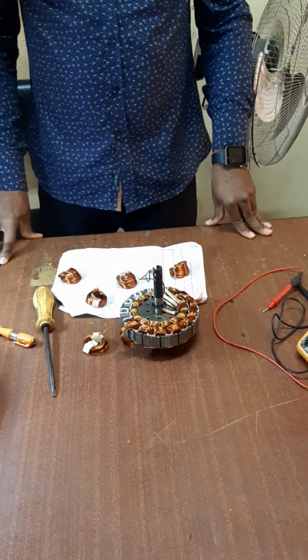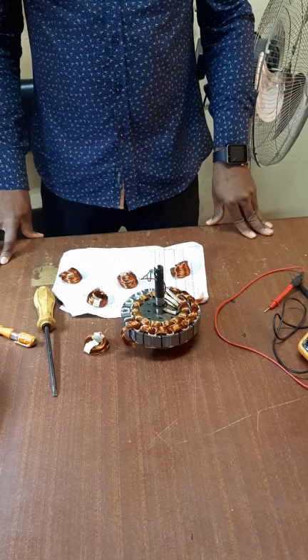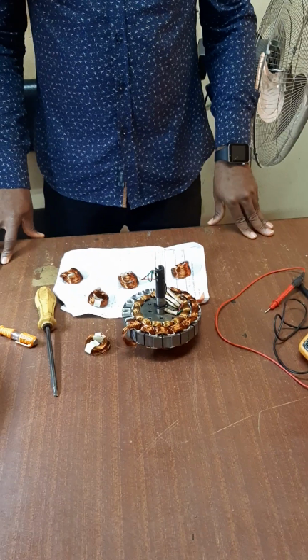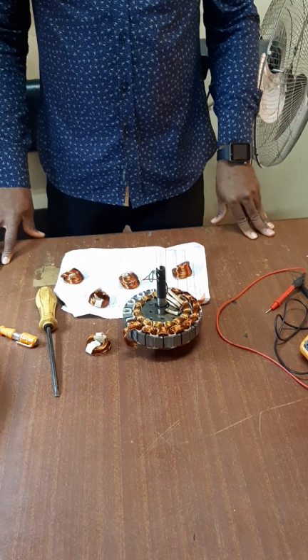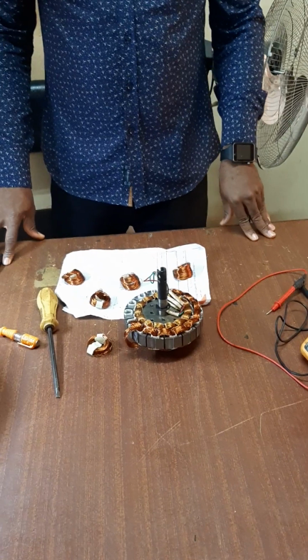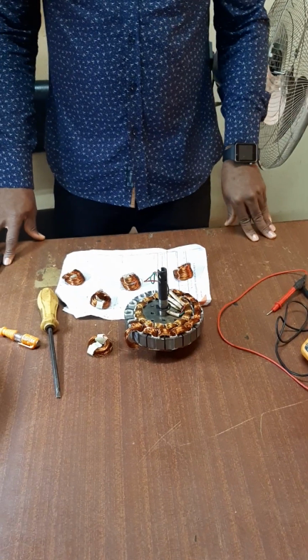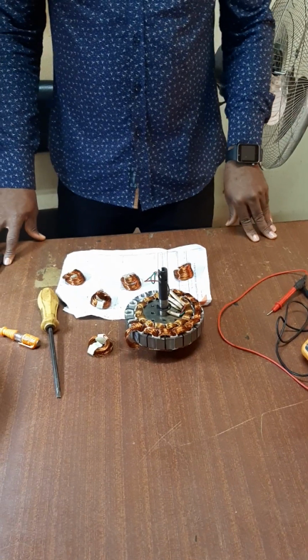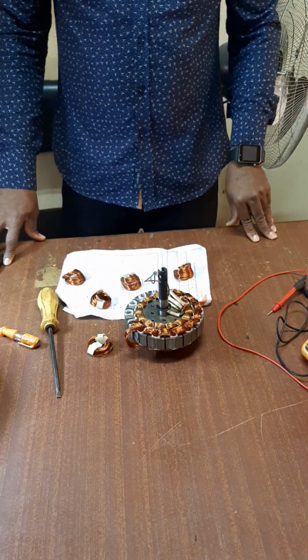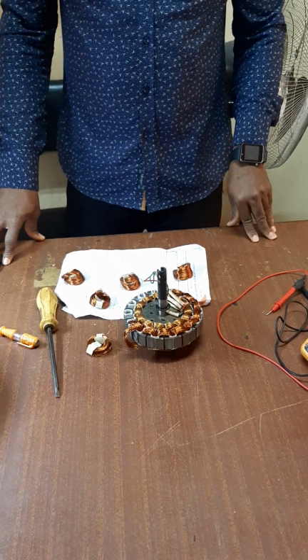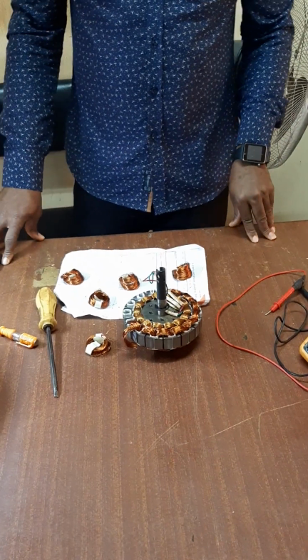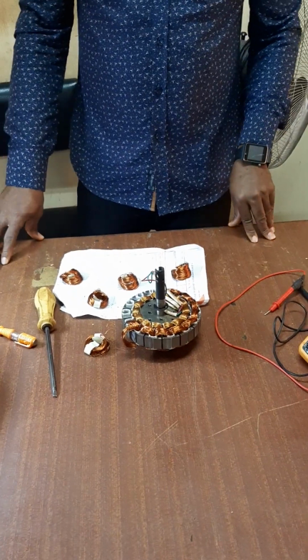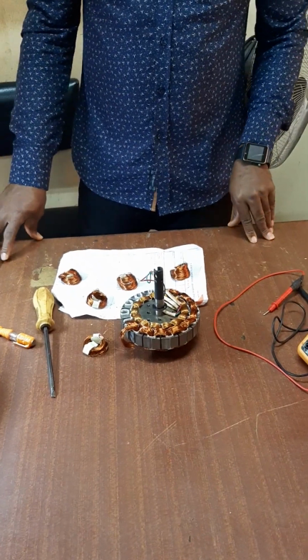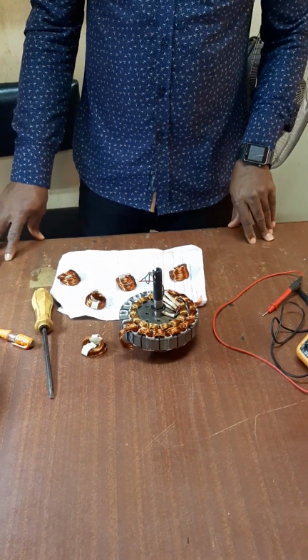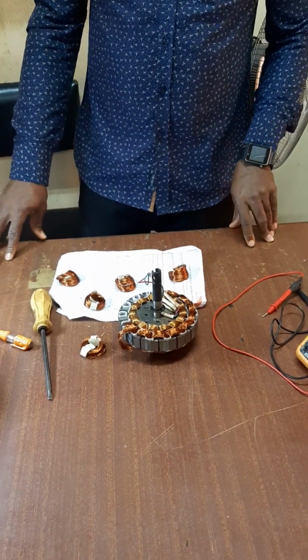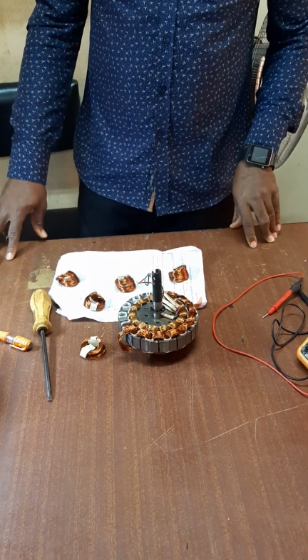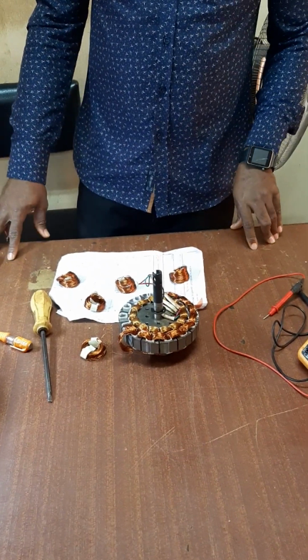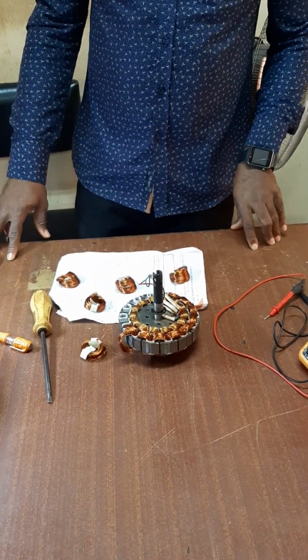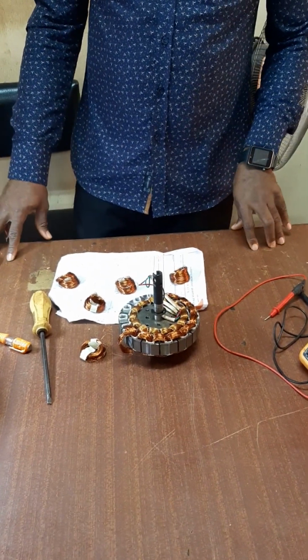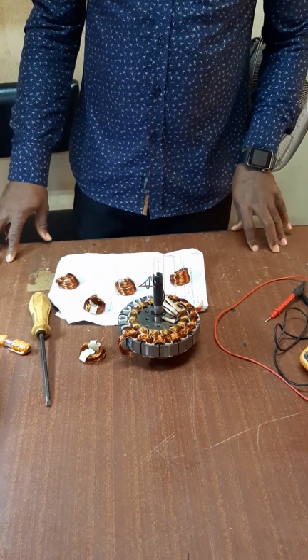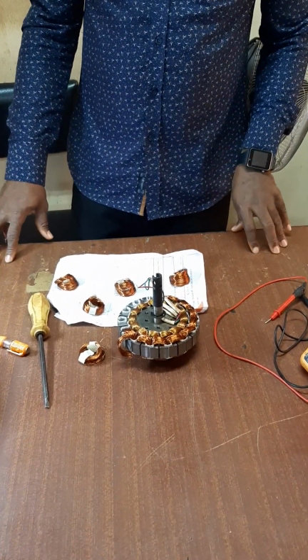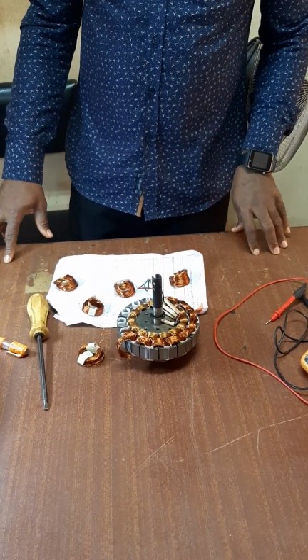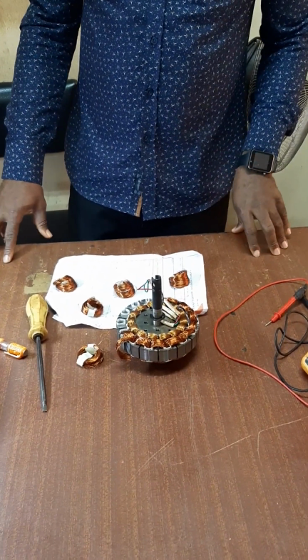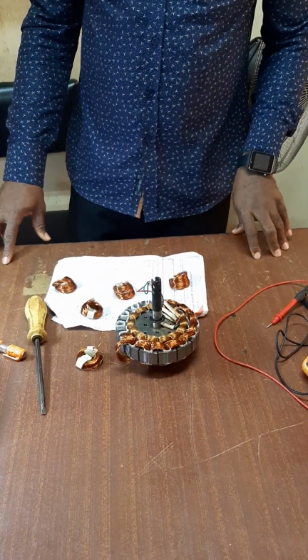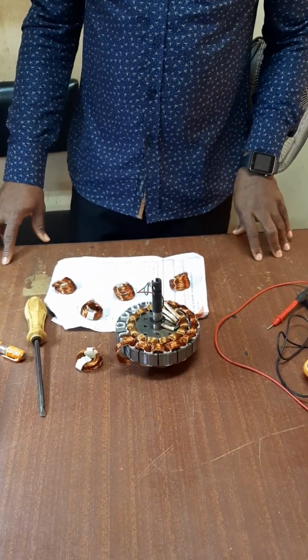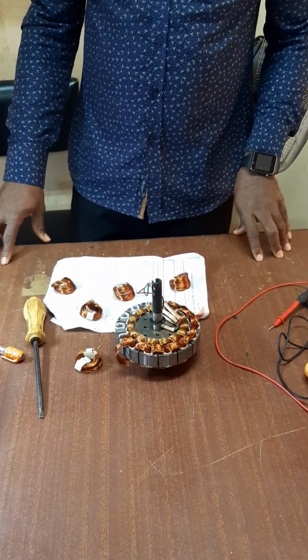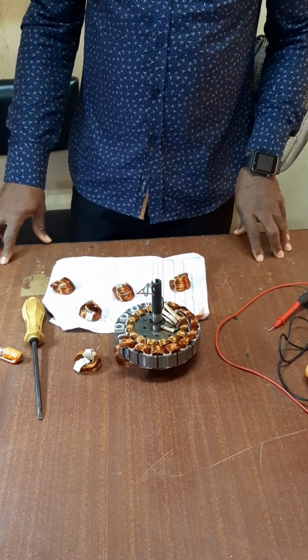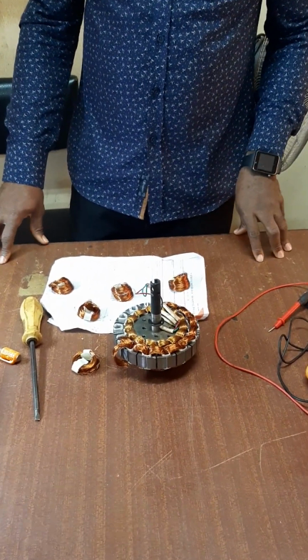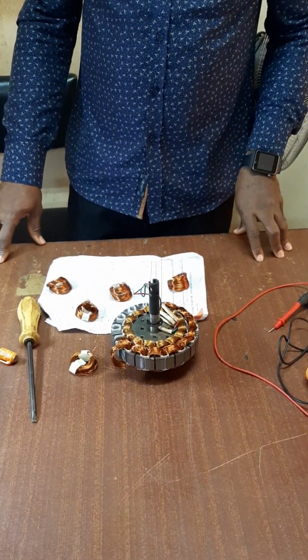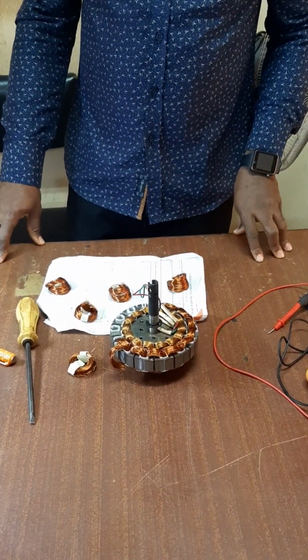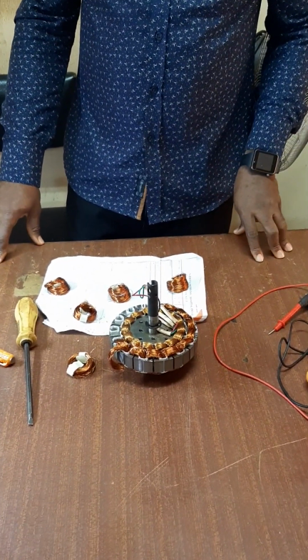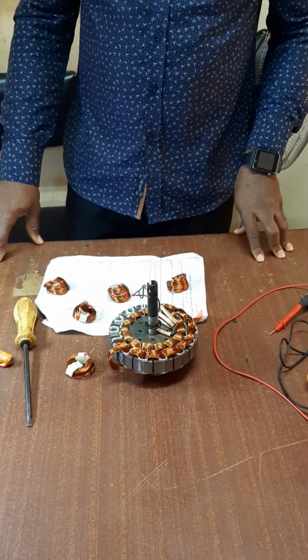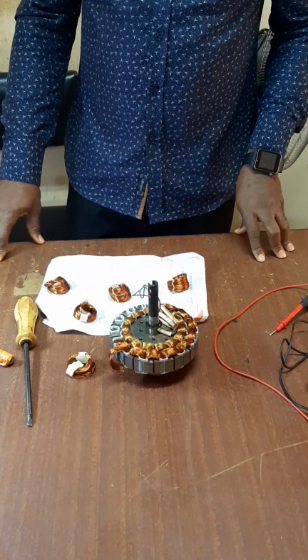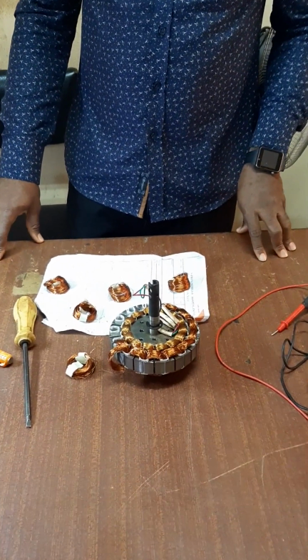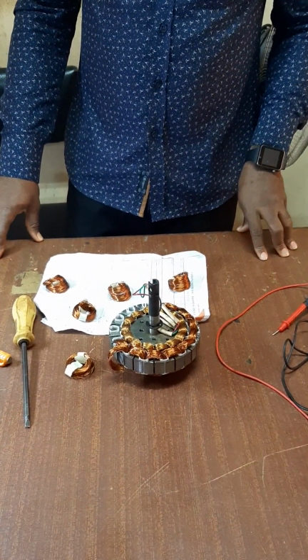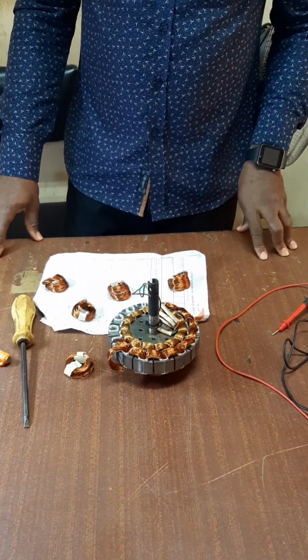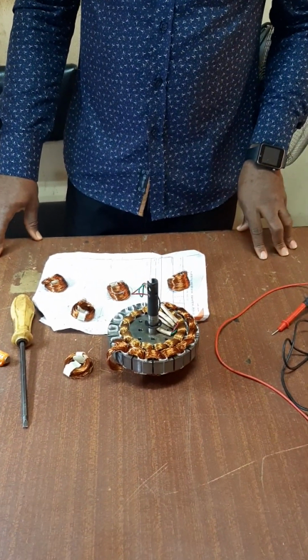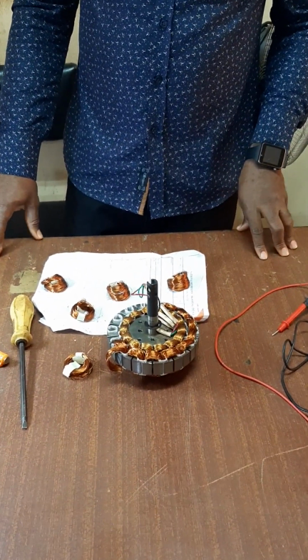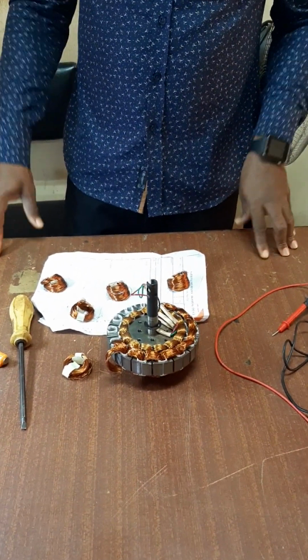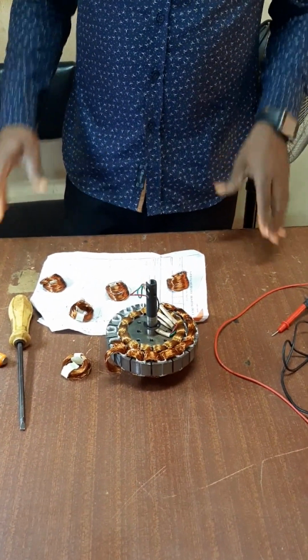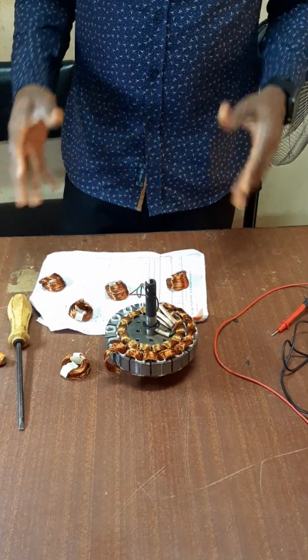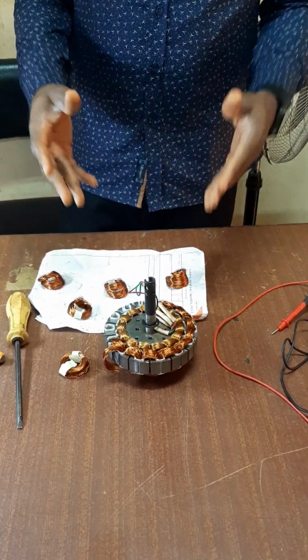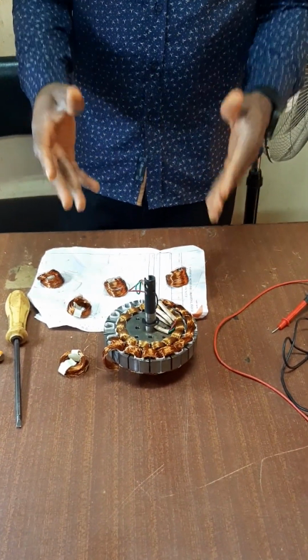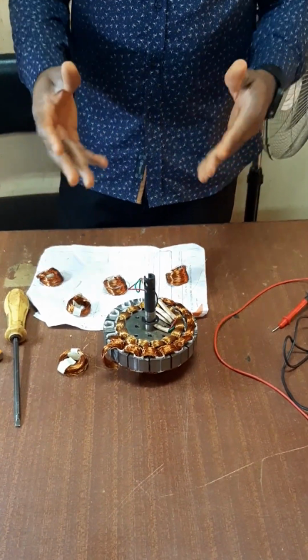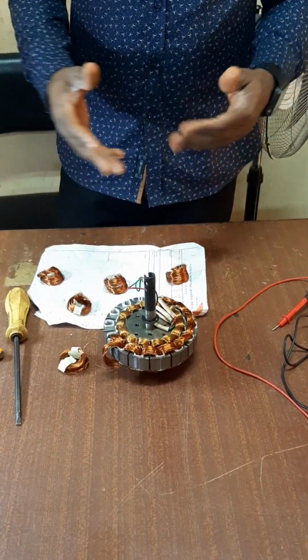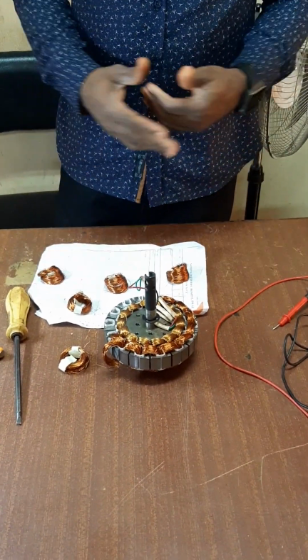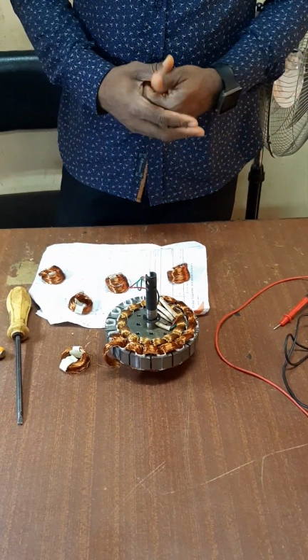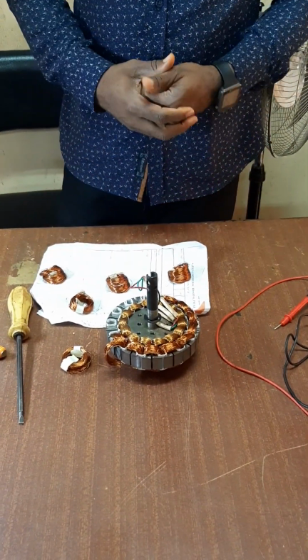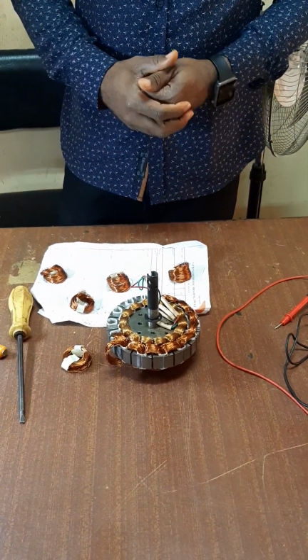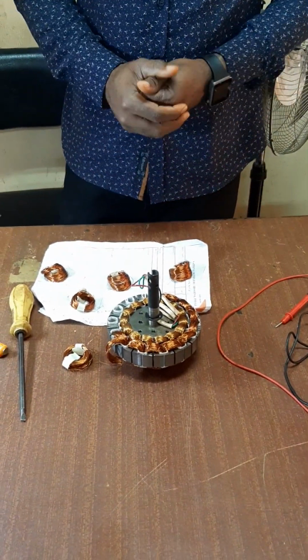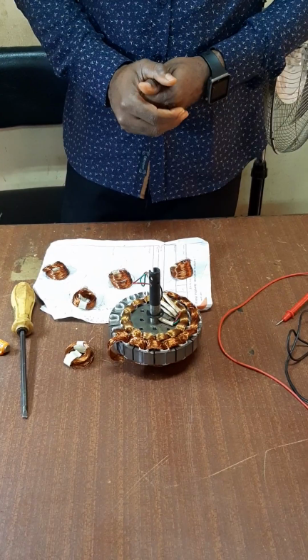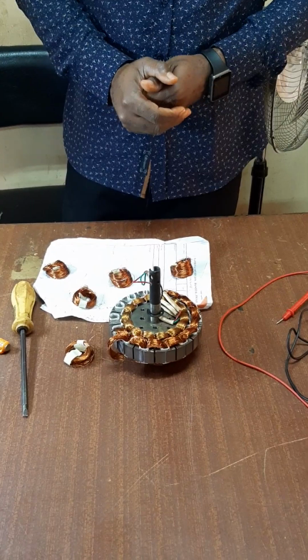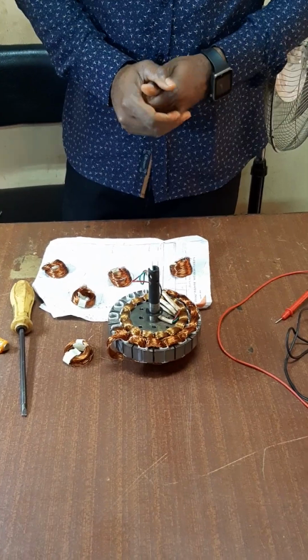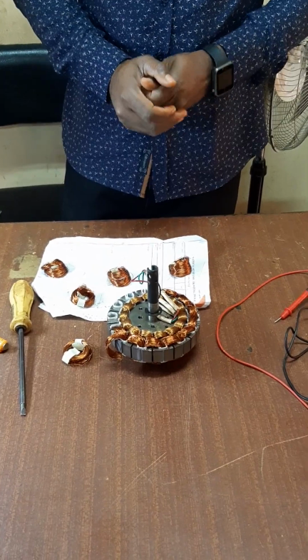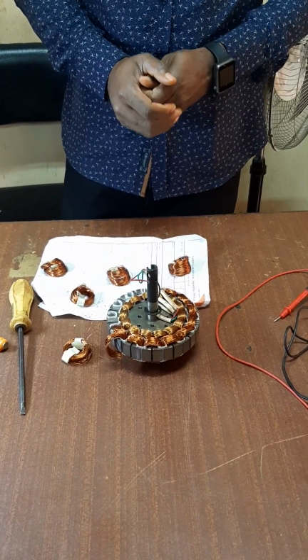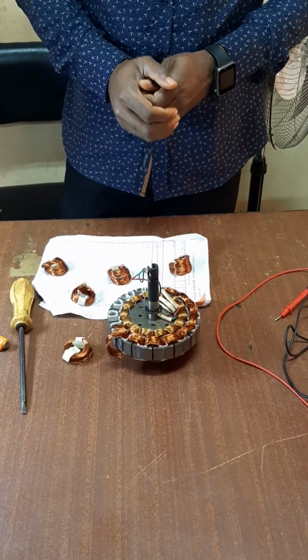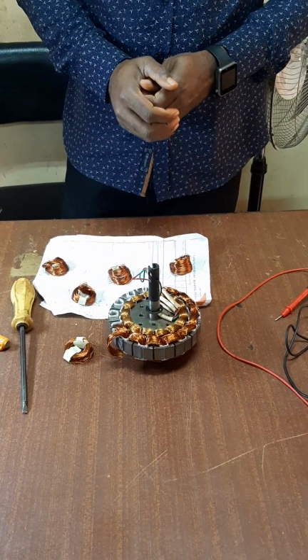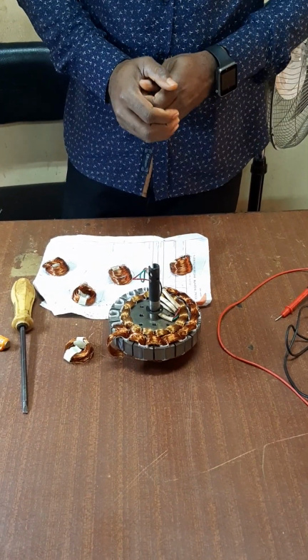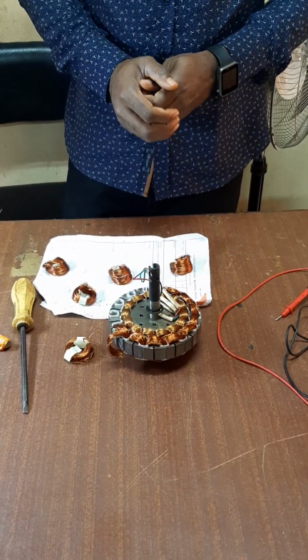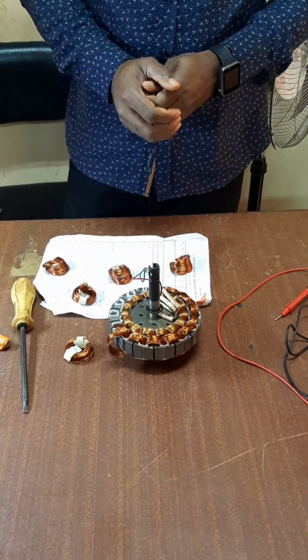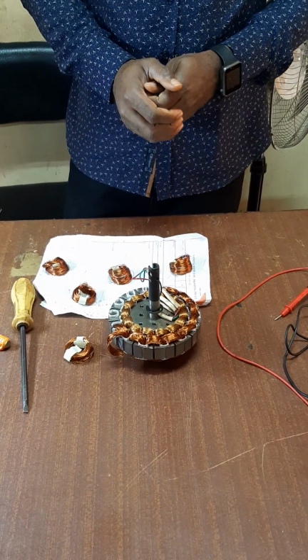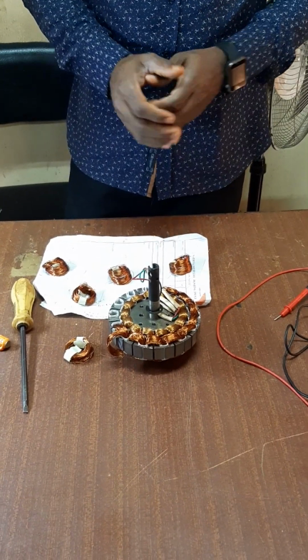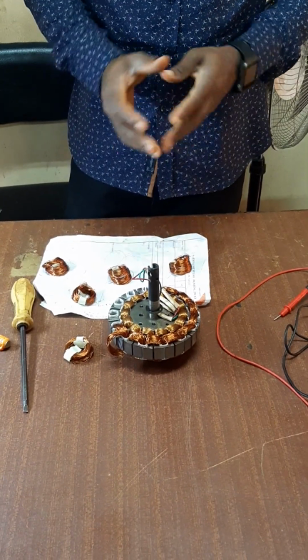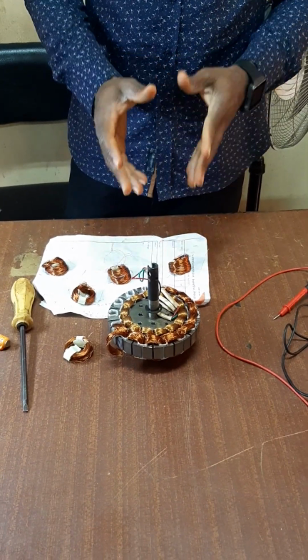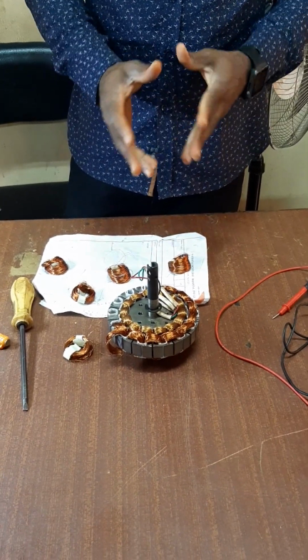Greetings viewers! Today we are going to be talking on rewinding of ceiling fan coil.